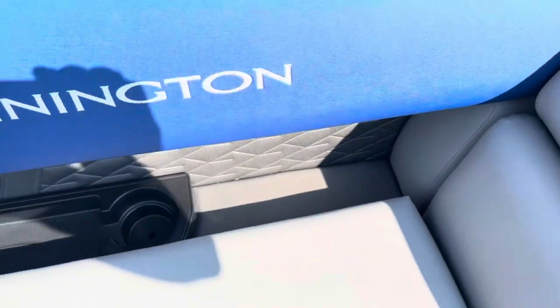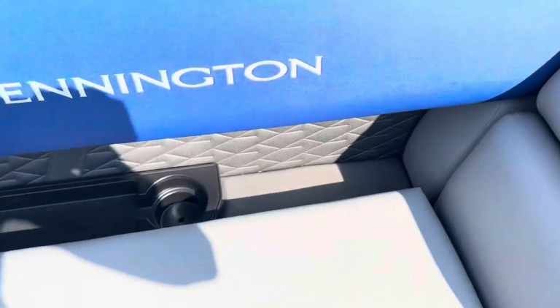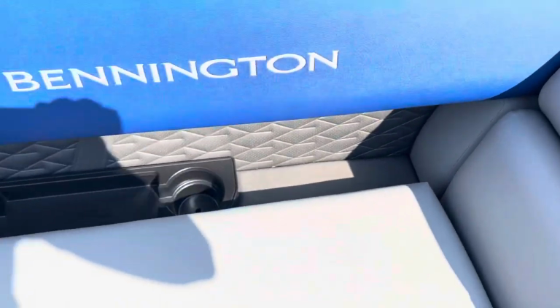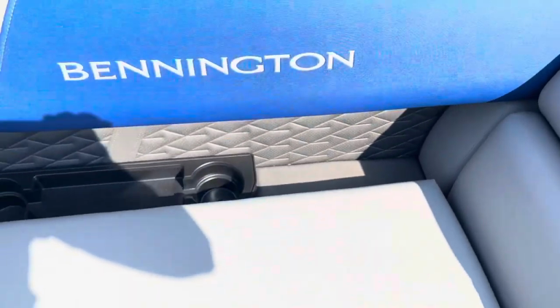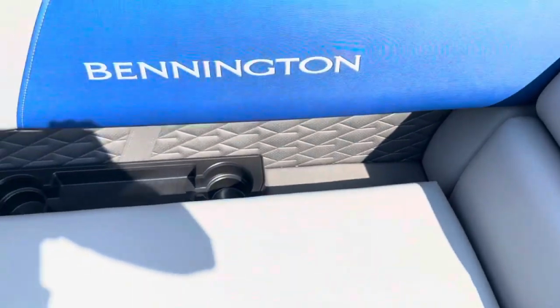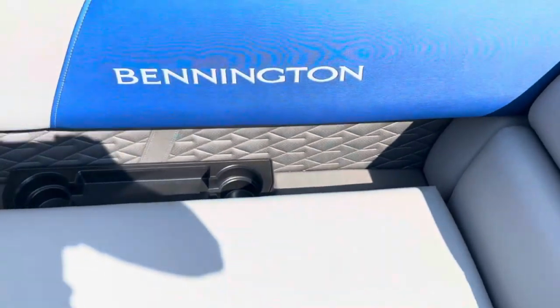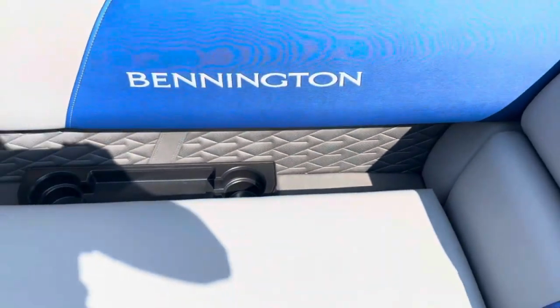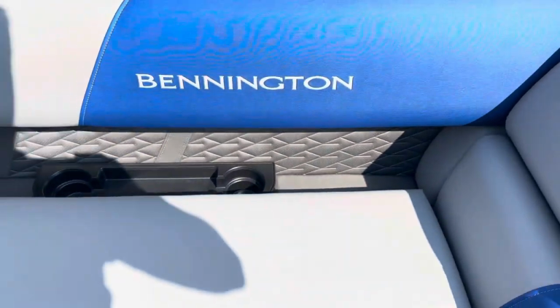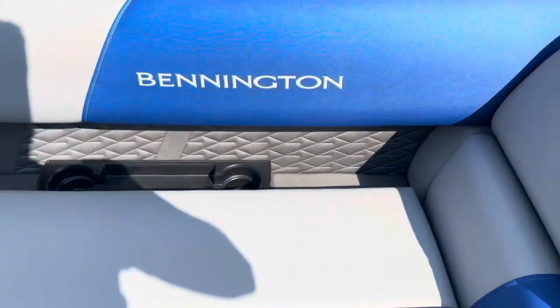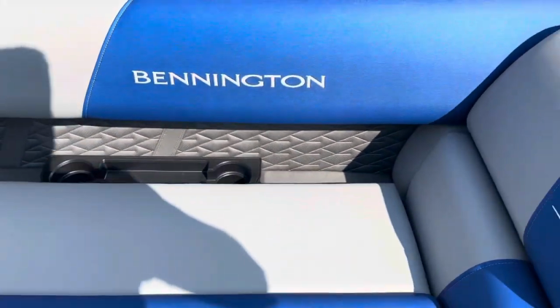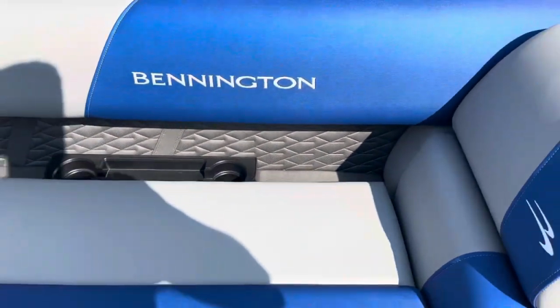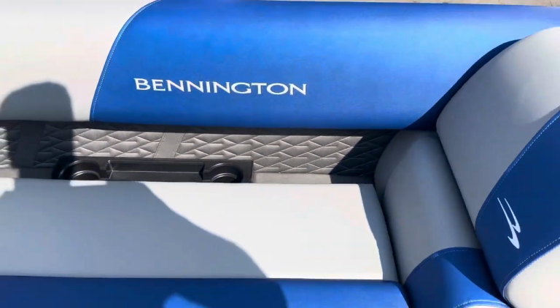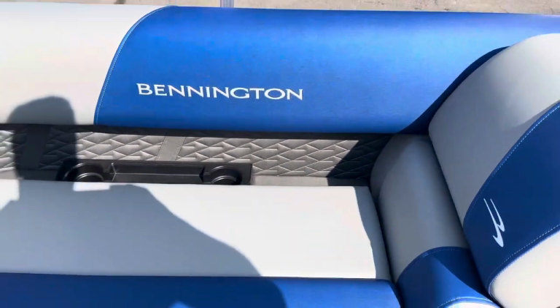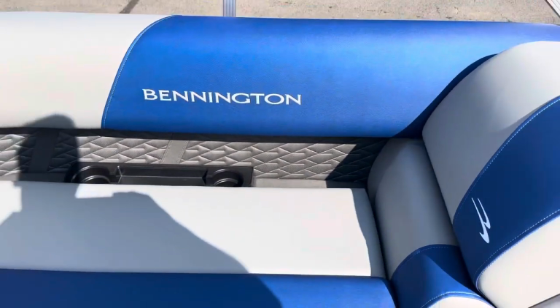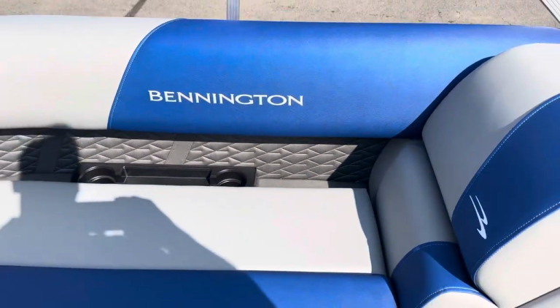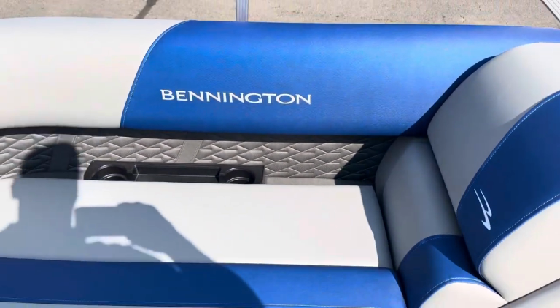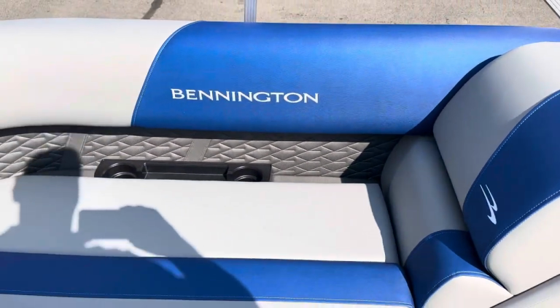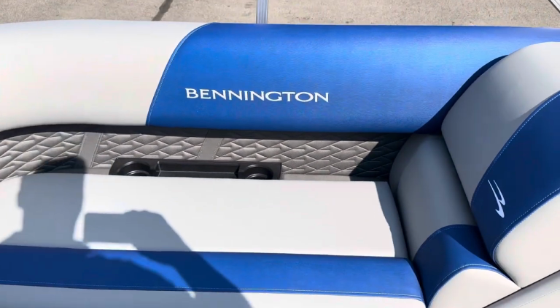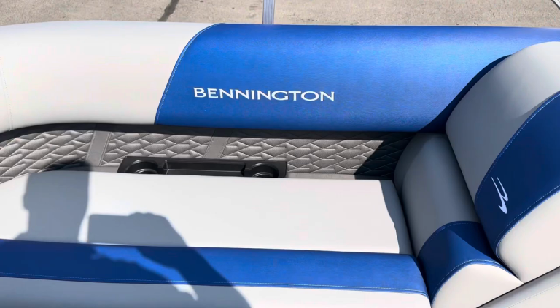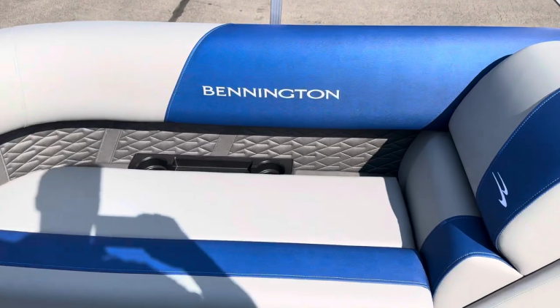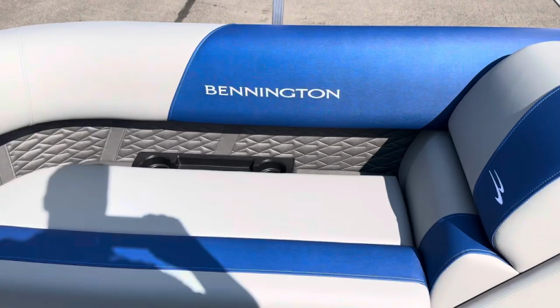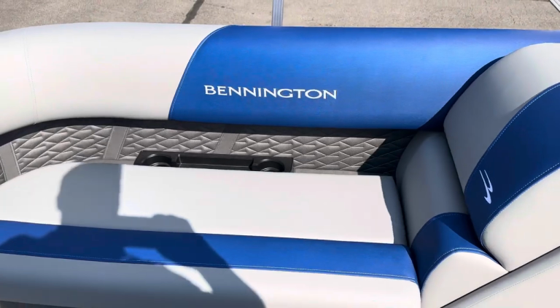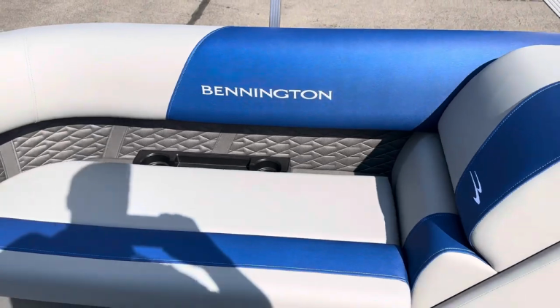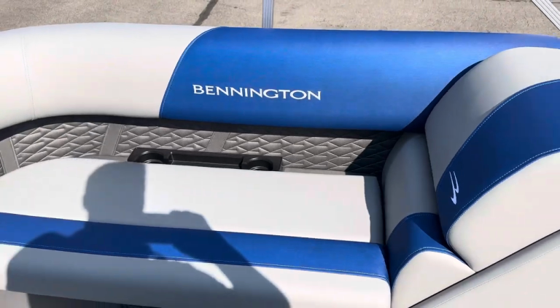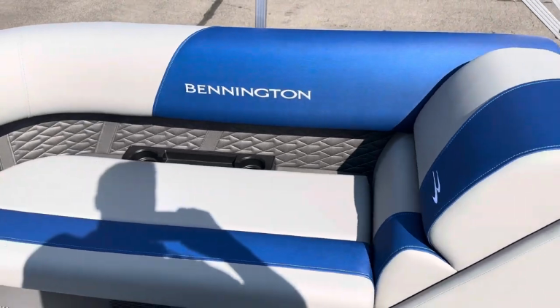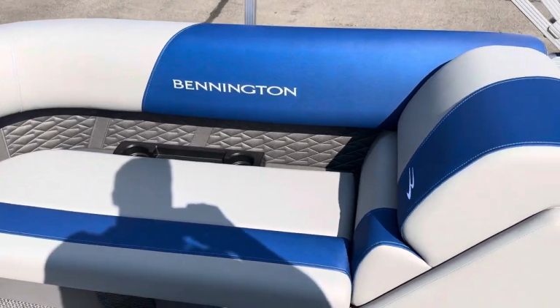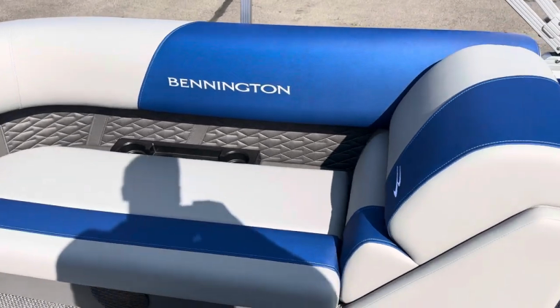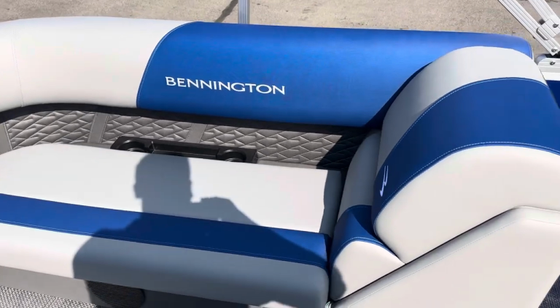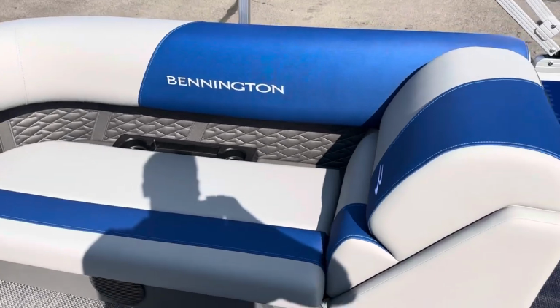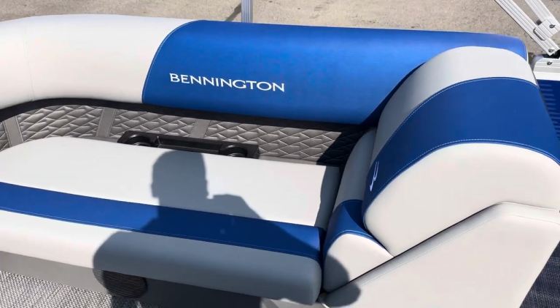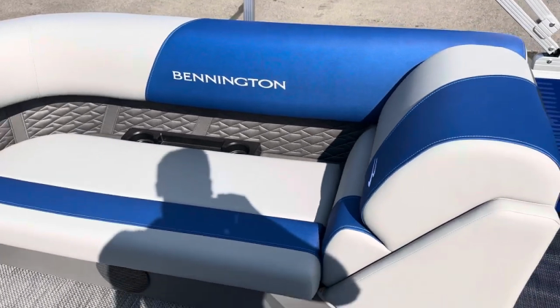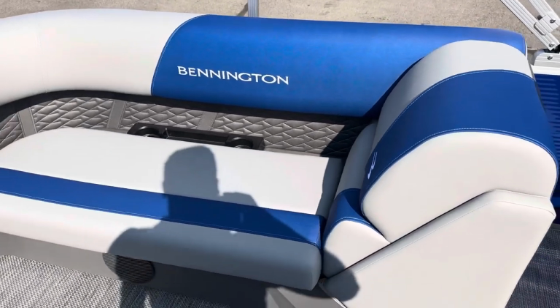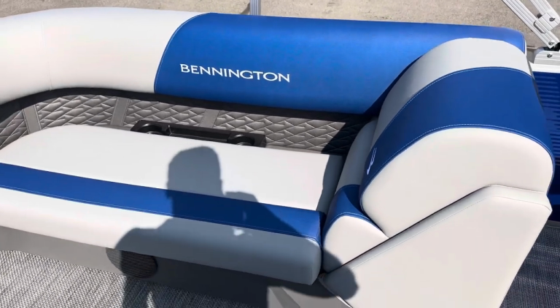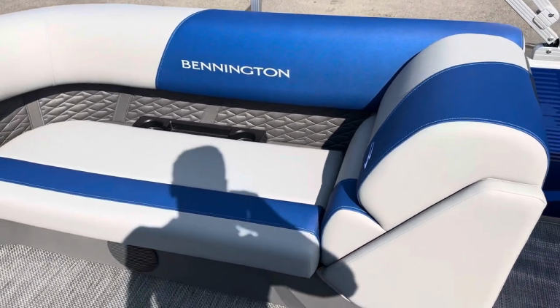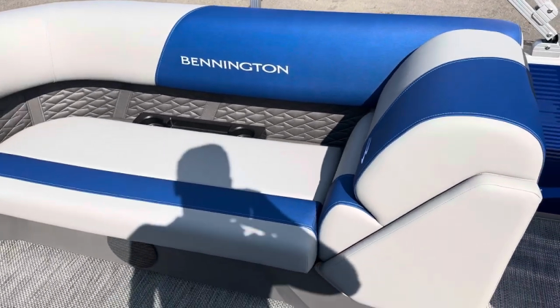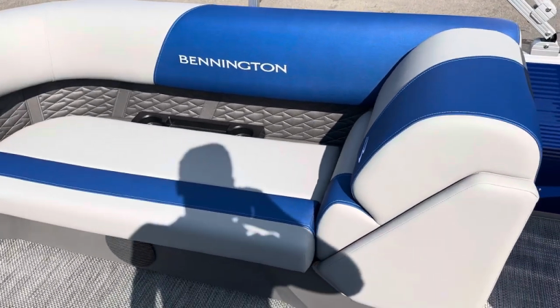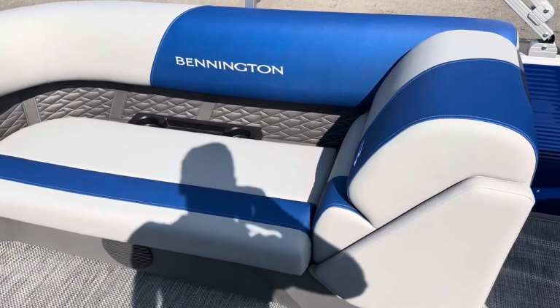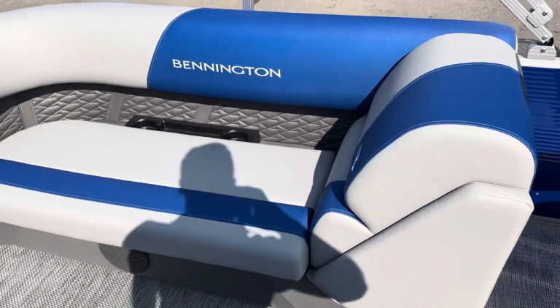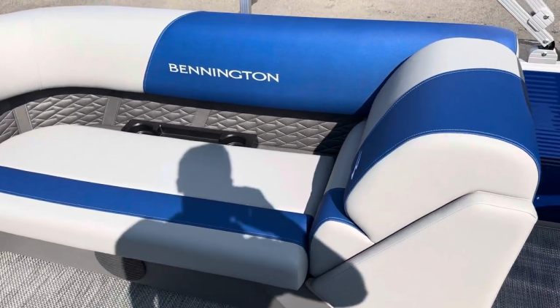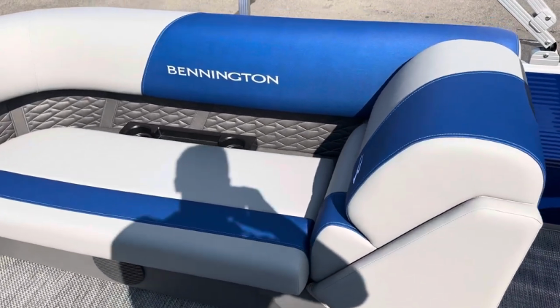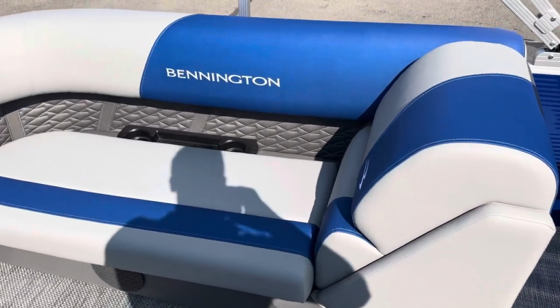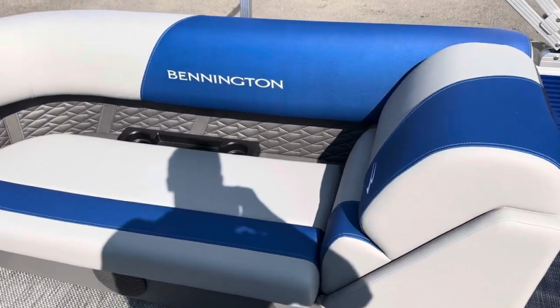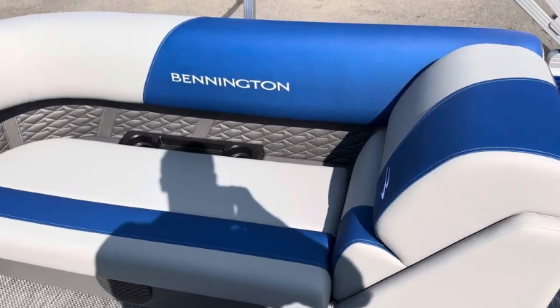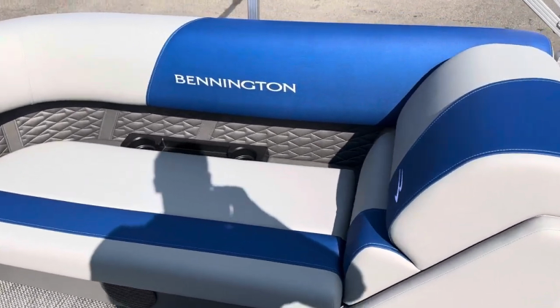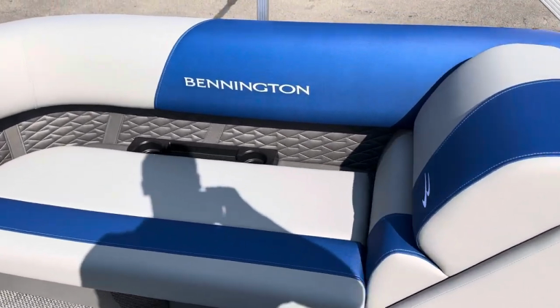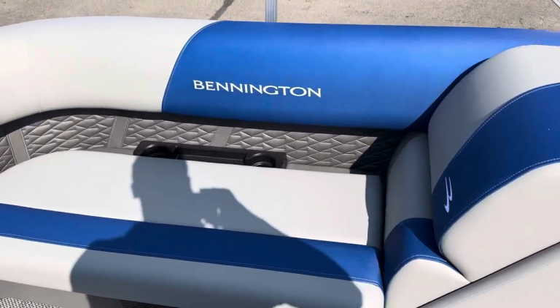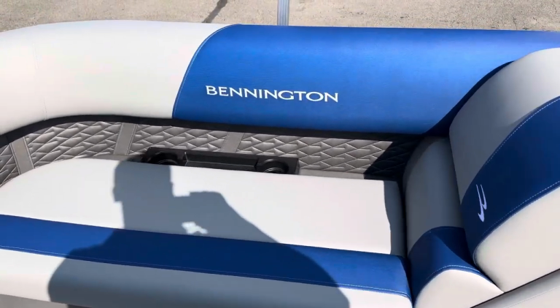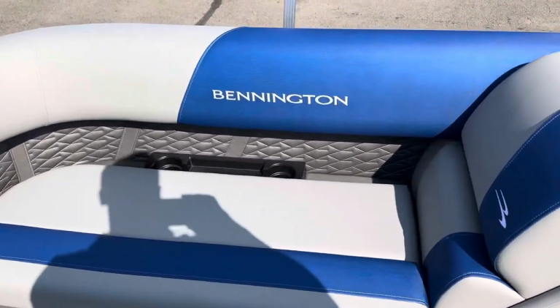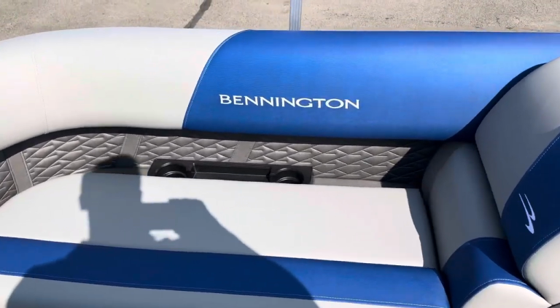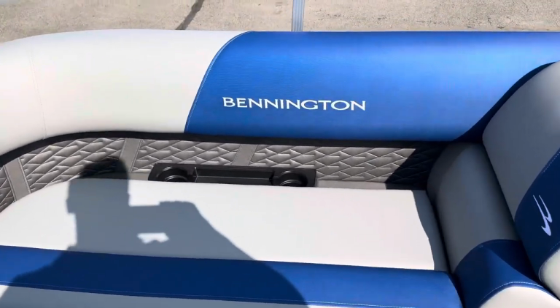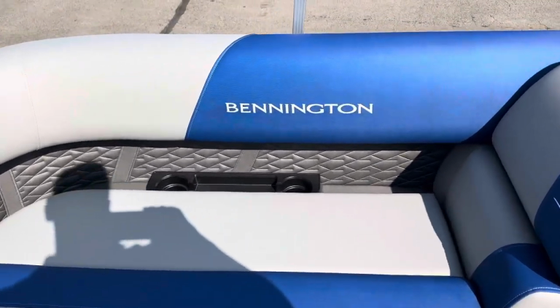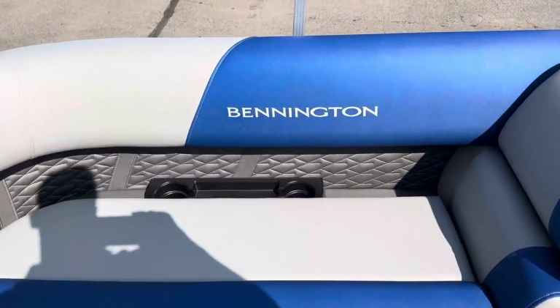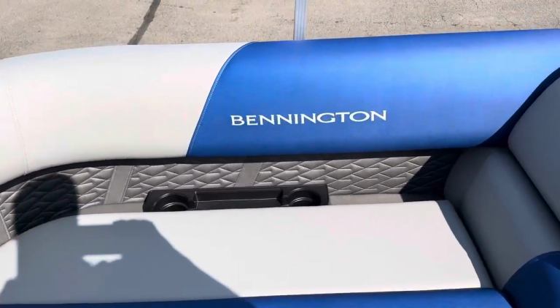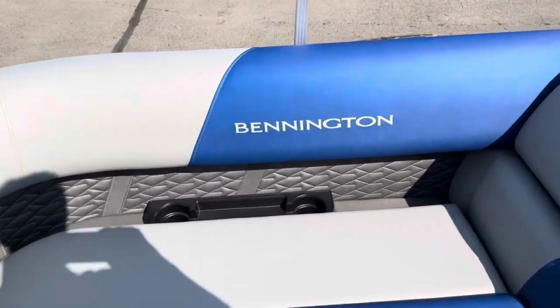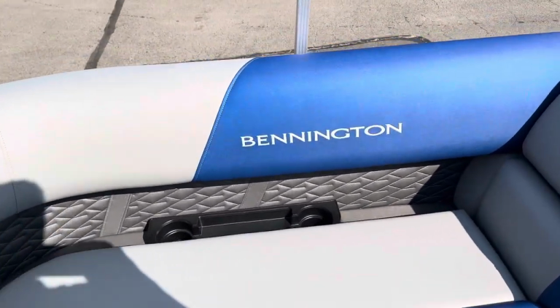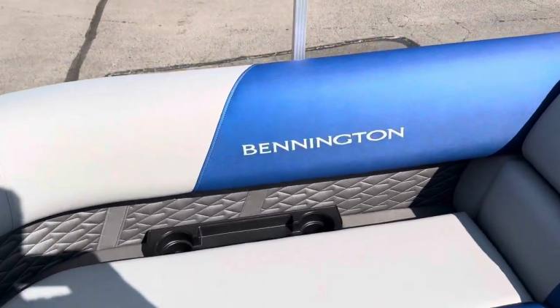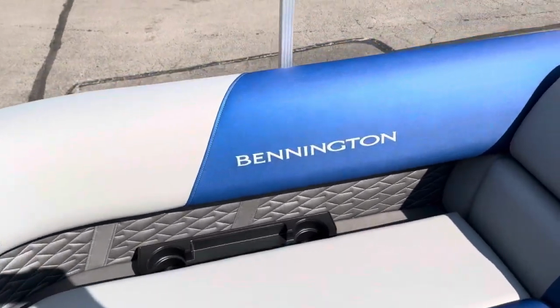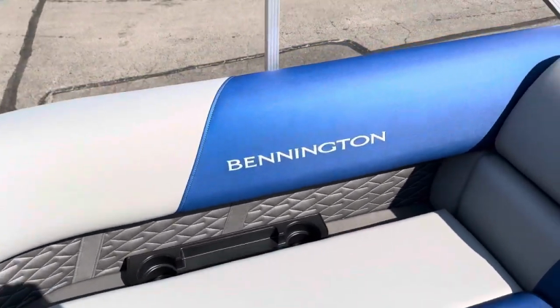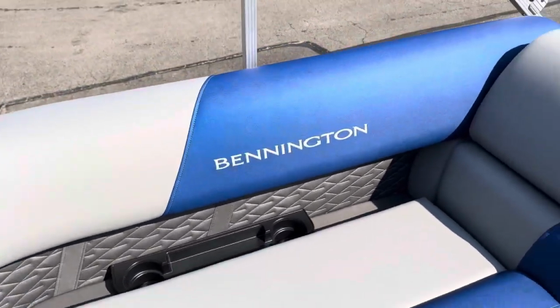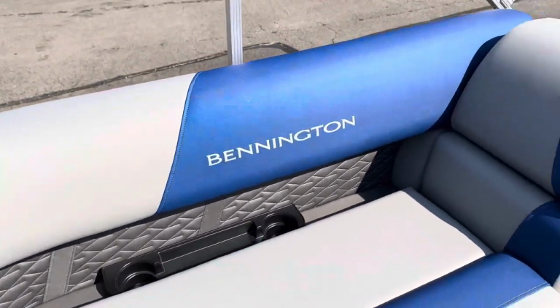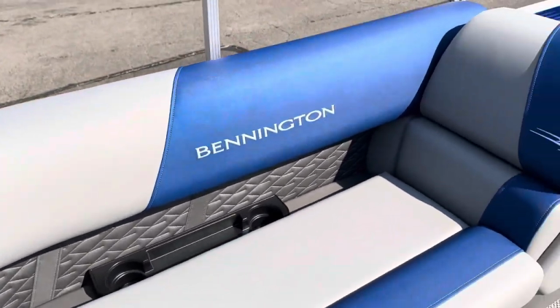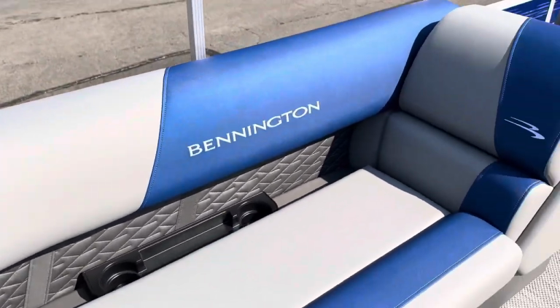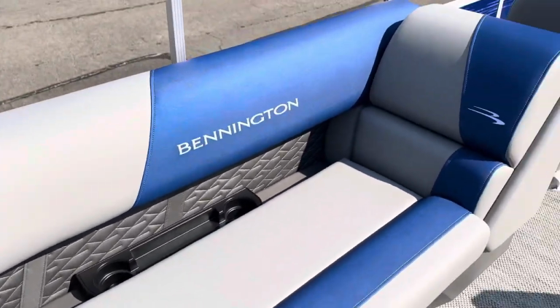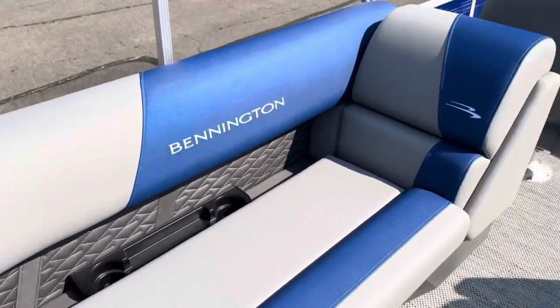Nice quick storage. Nice redesigned accents on the seat, that luminous blue accent.